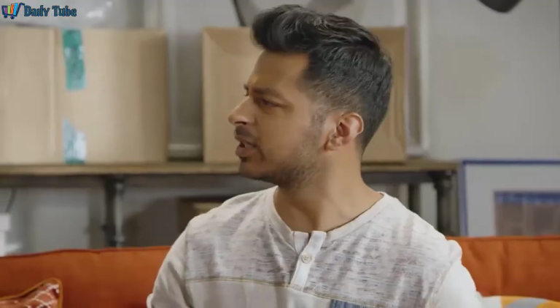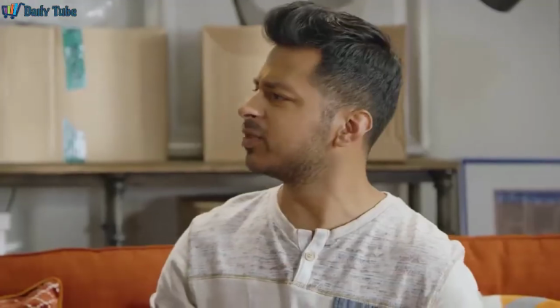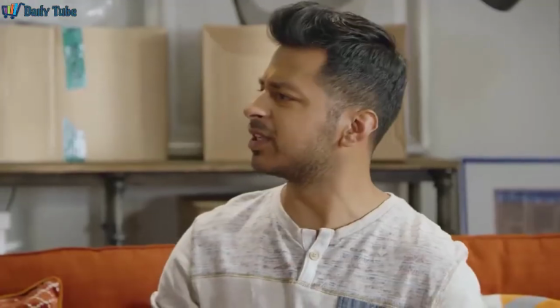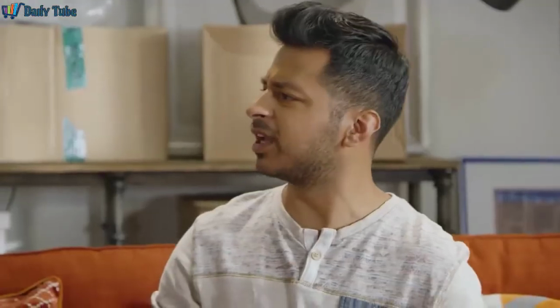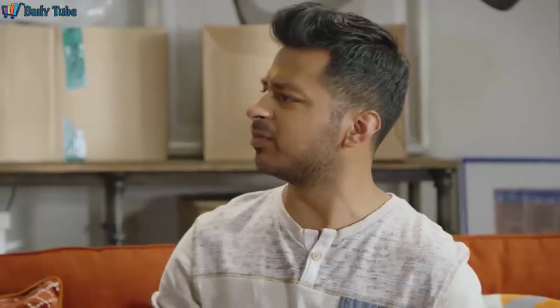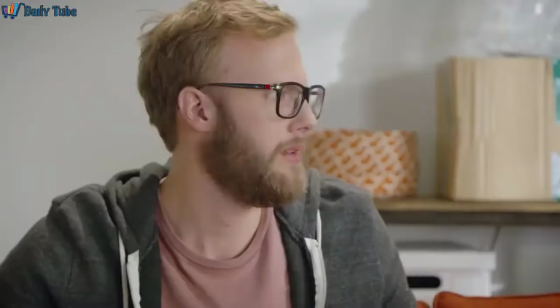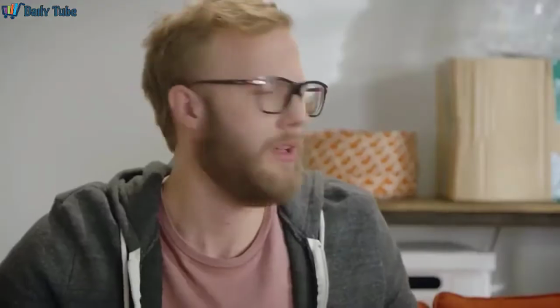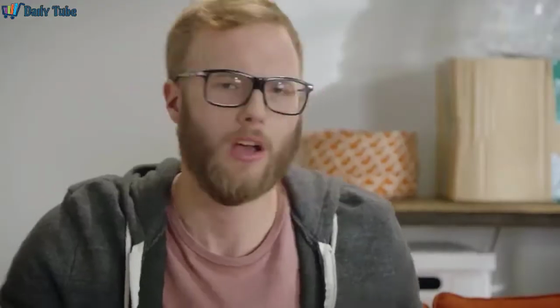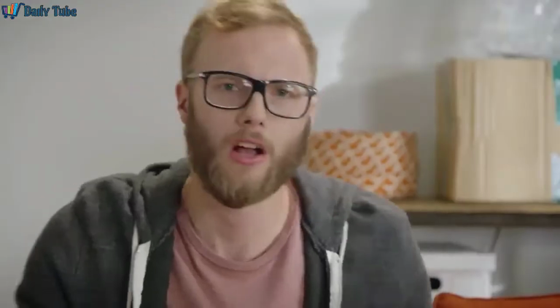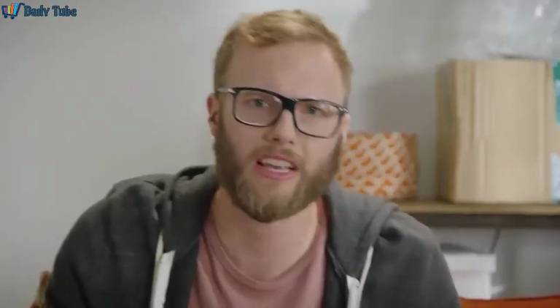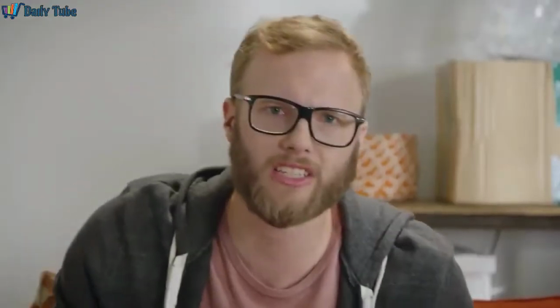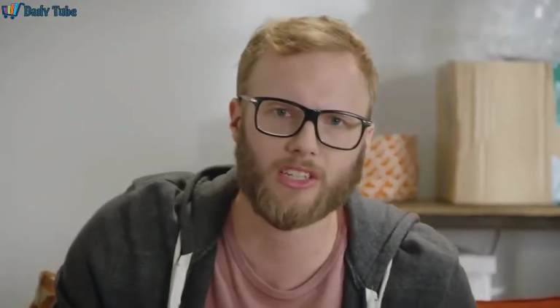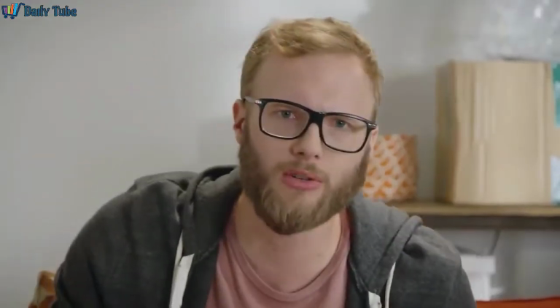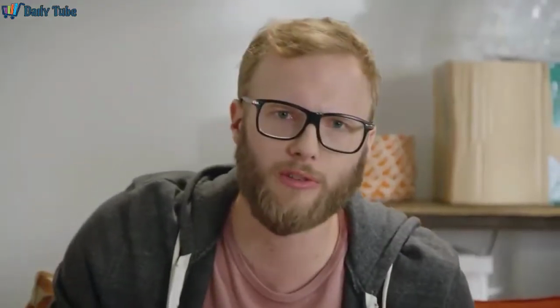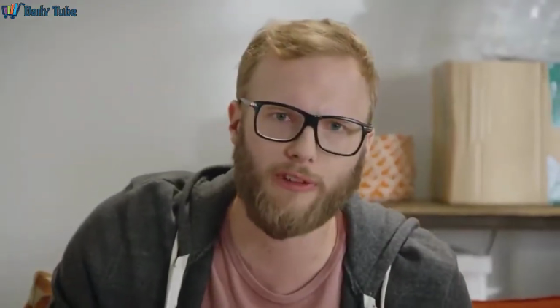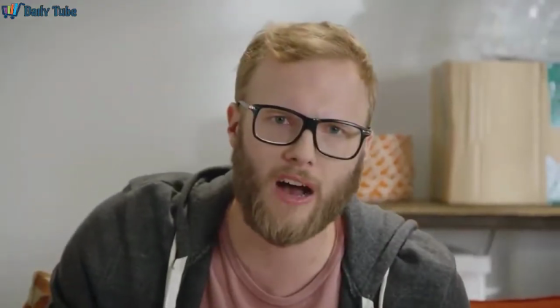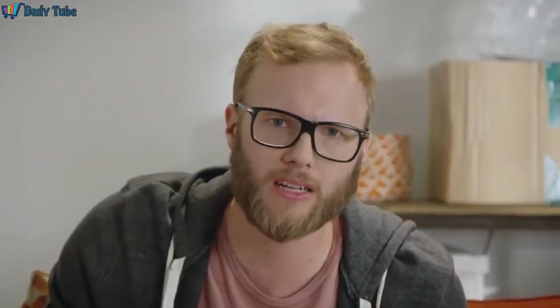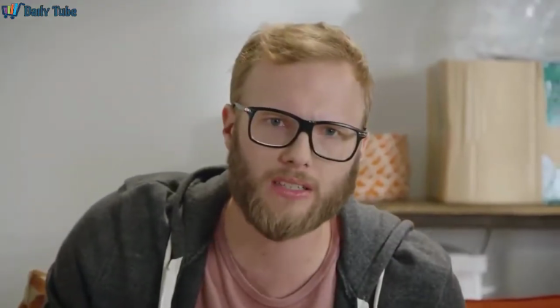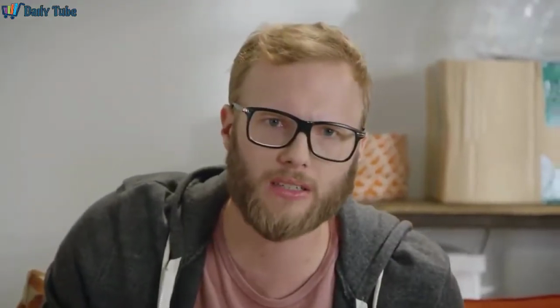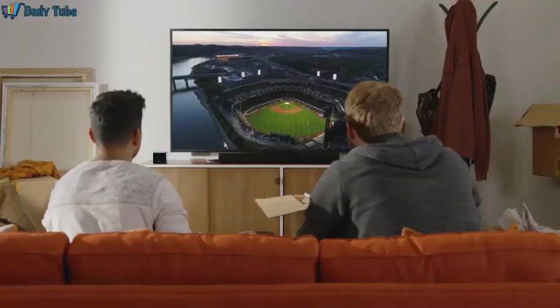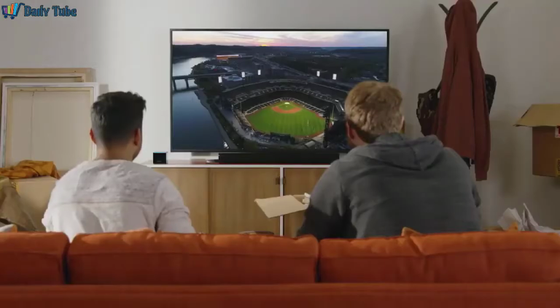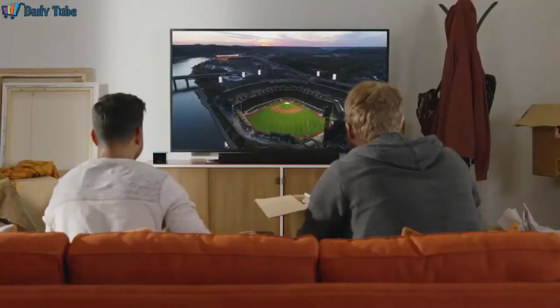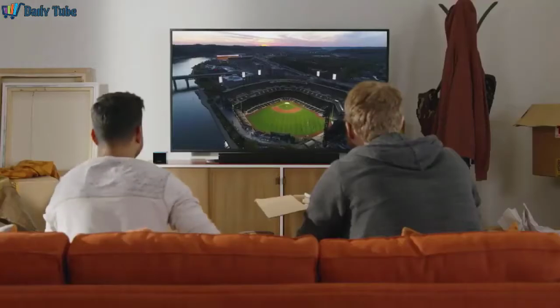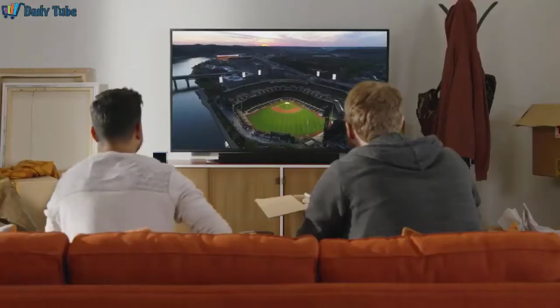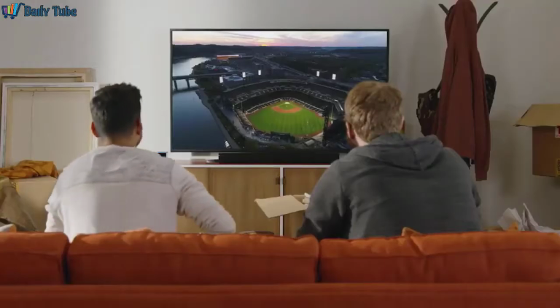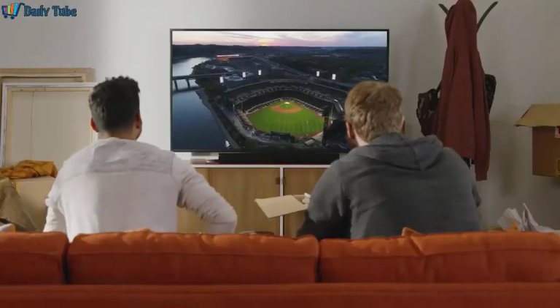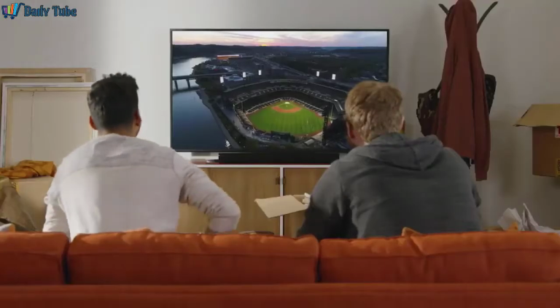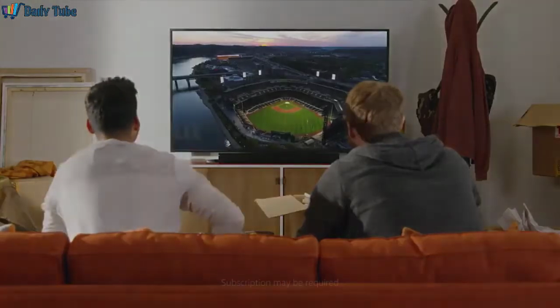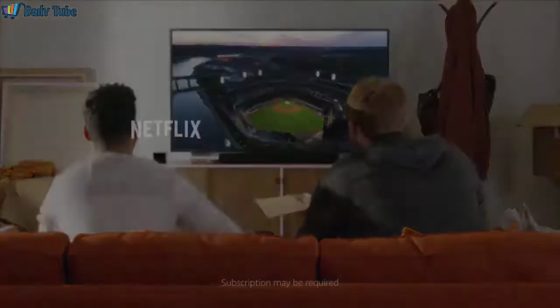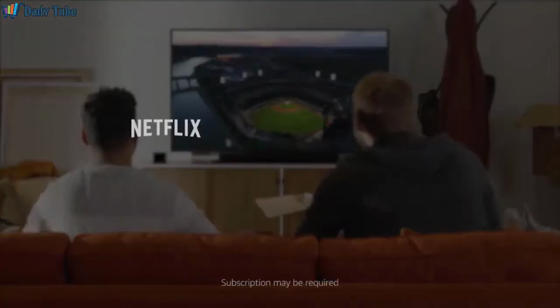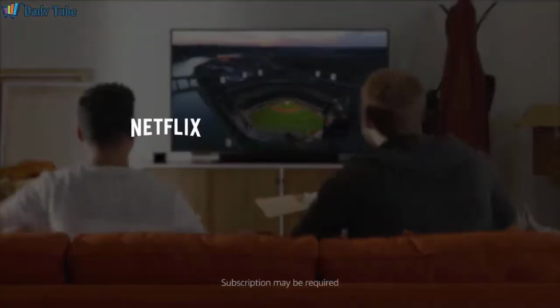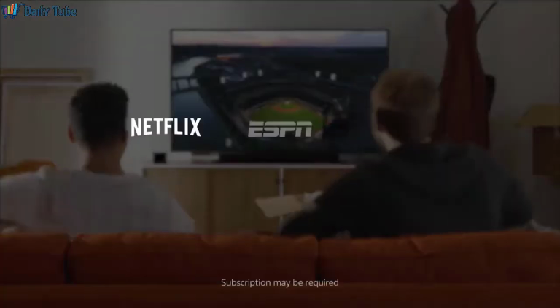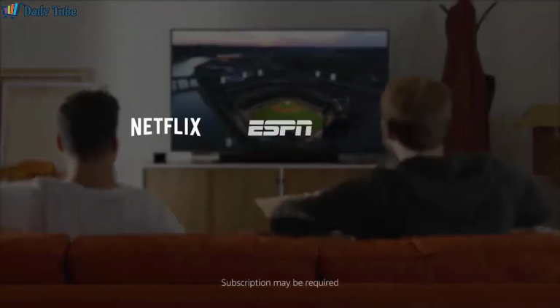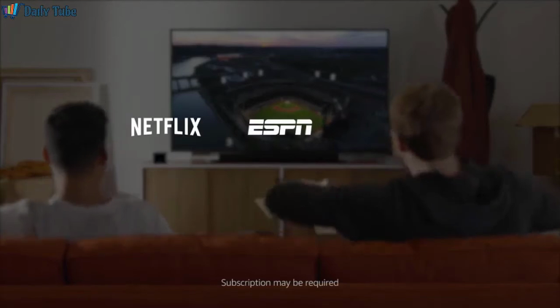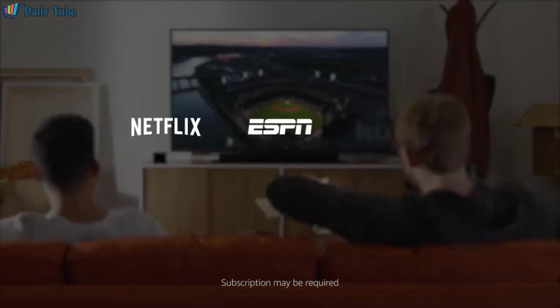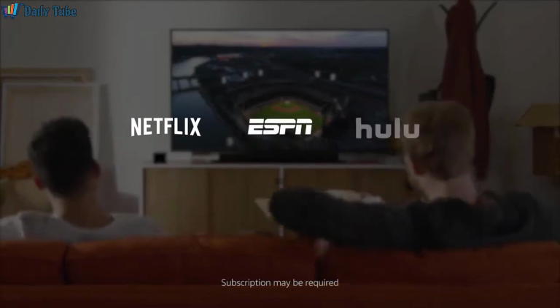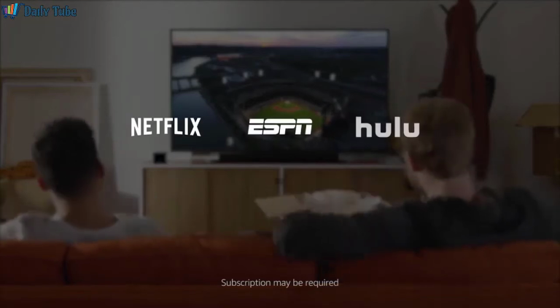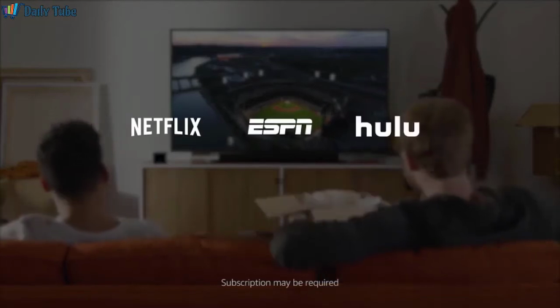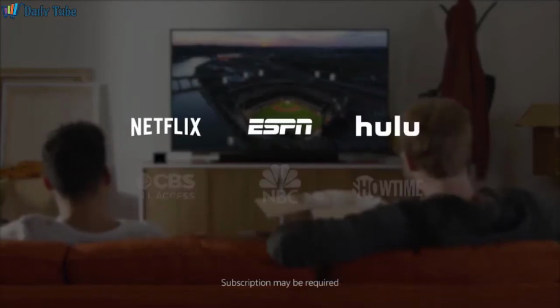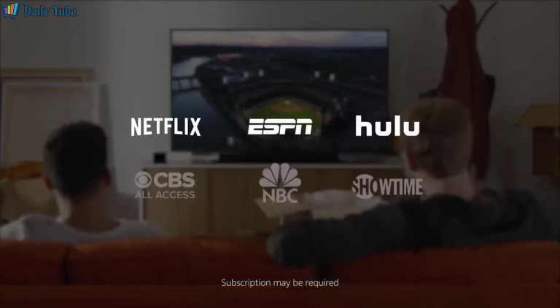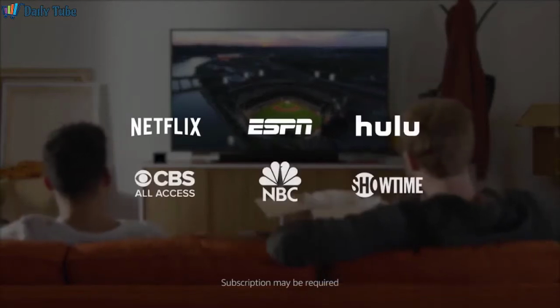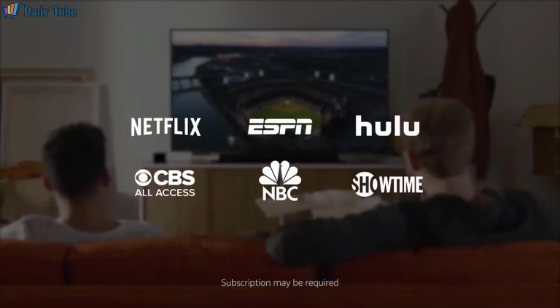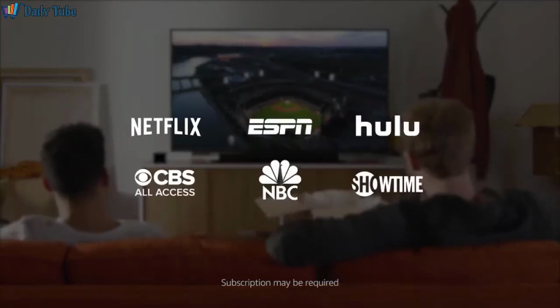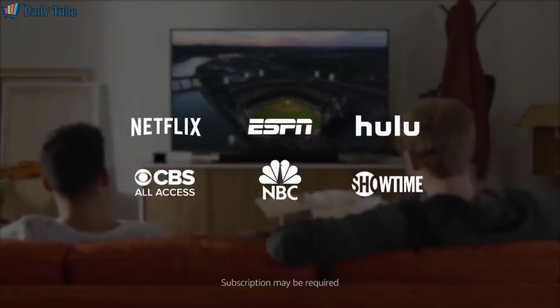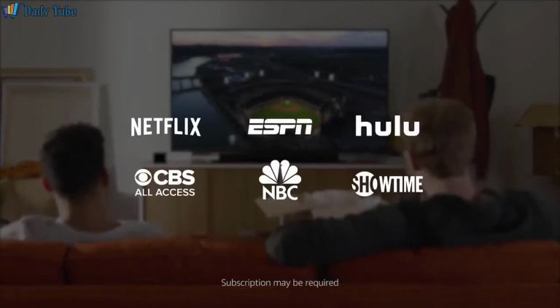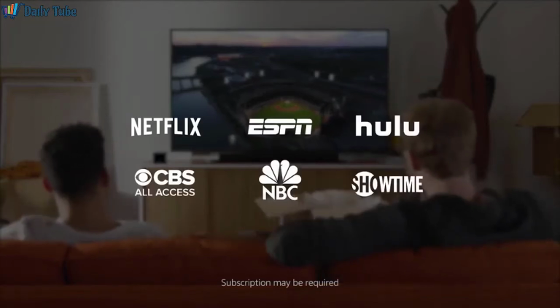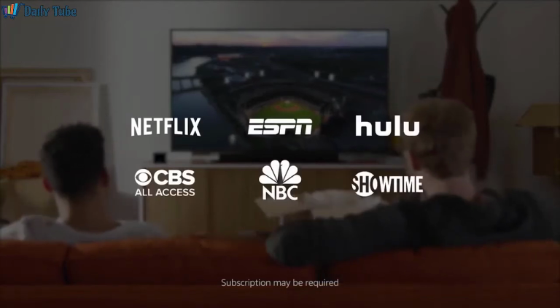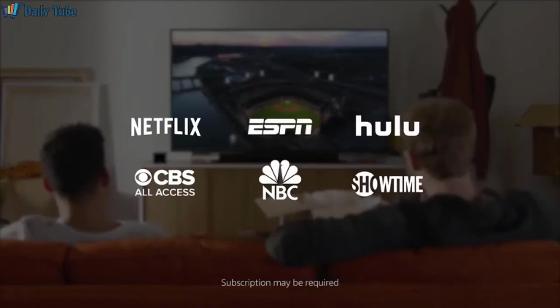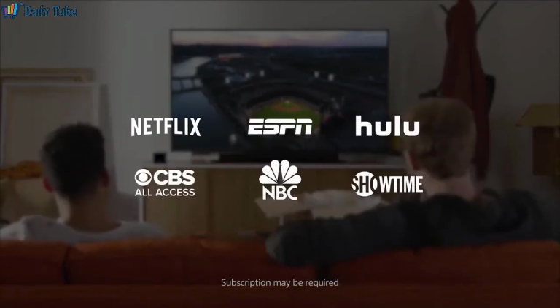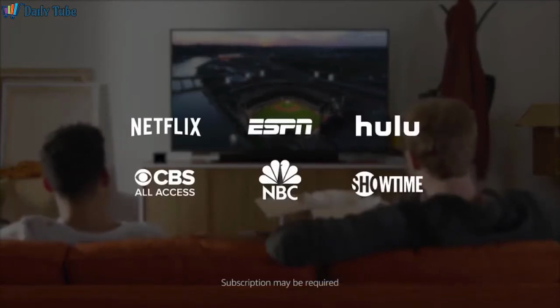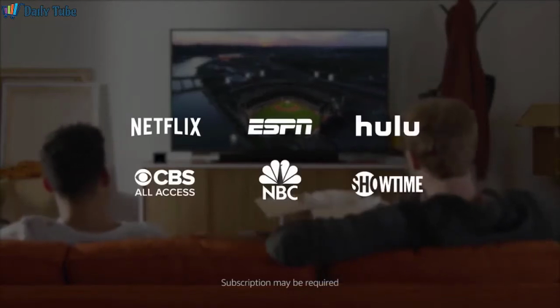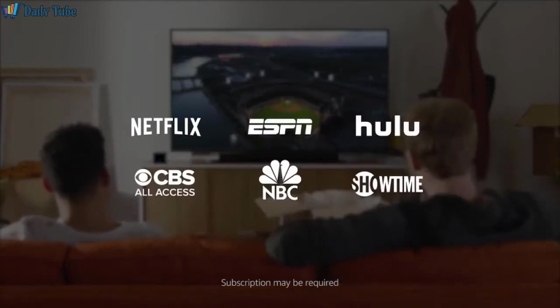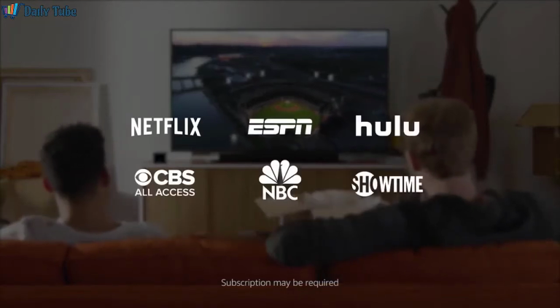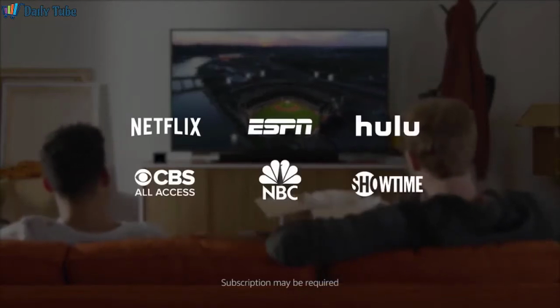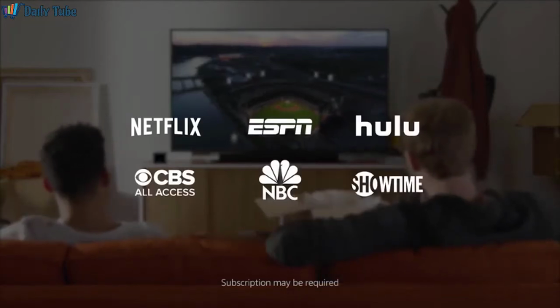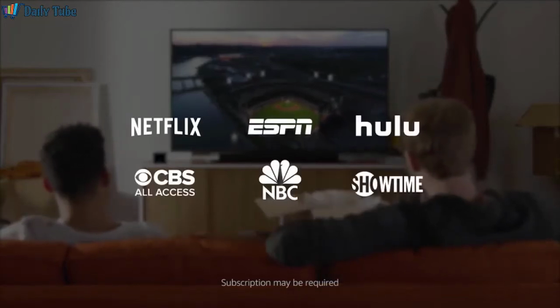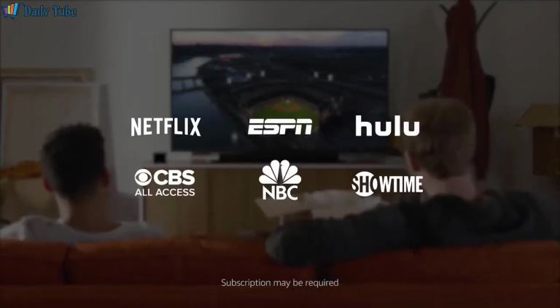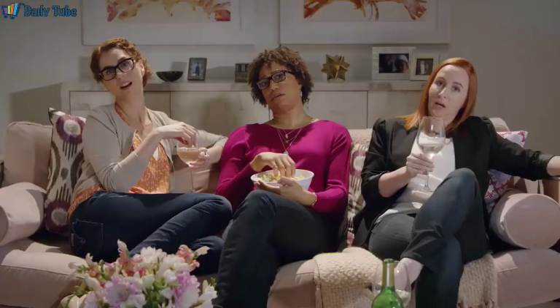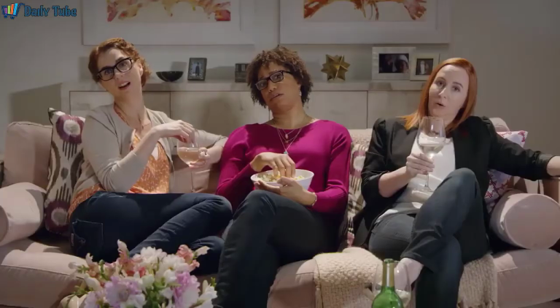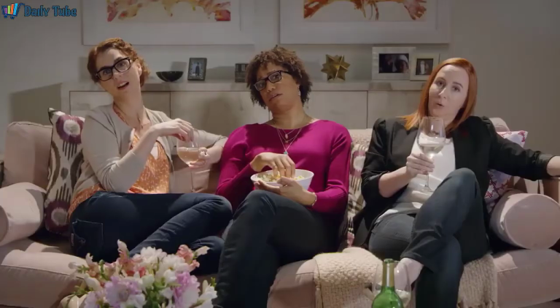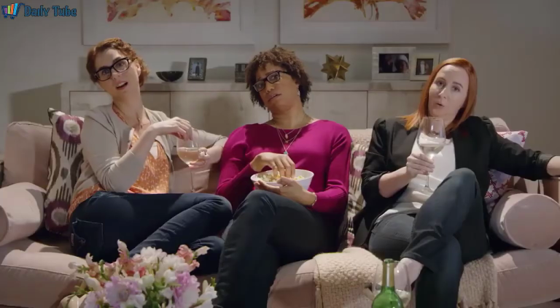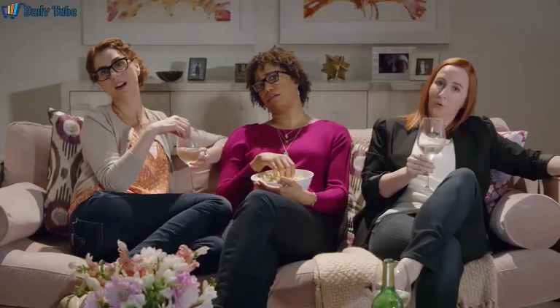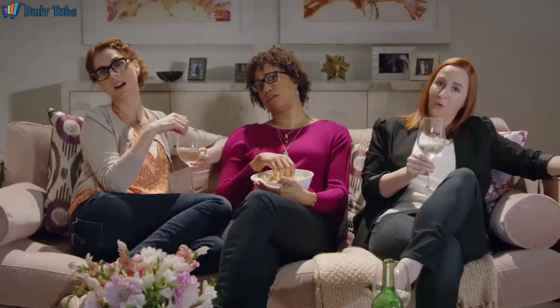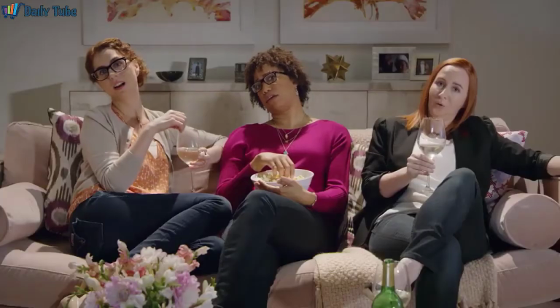Wait, what time was the game? Alexa, tune to Fox. We've partnered with Netflix, ESPN, Hulu, and others to let you do more simply by using your voice.